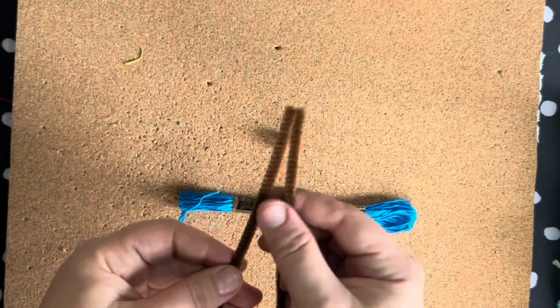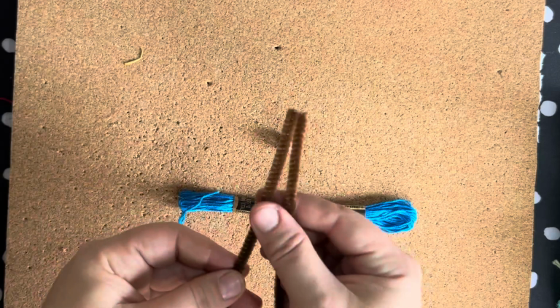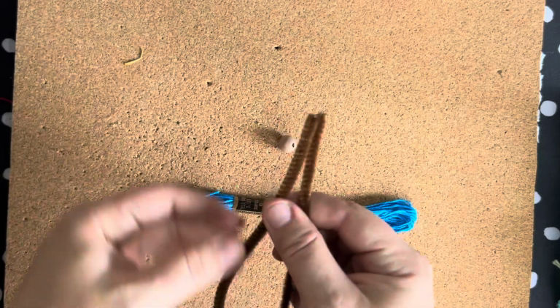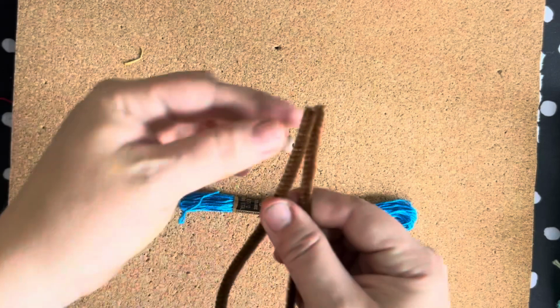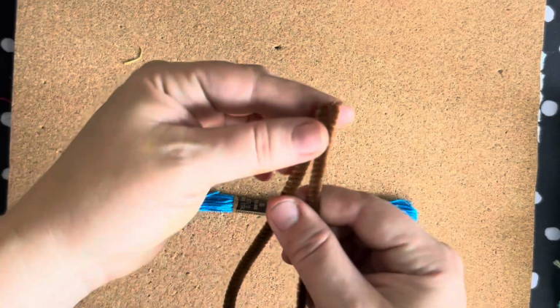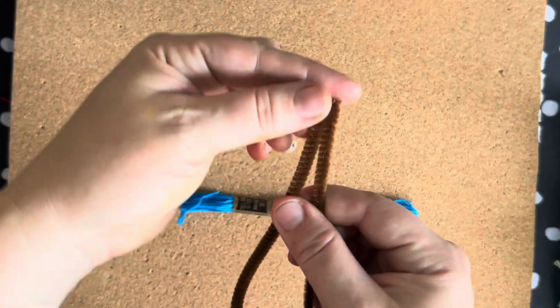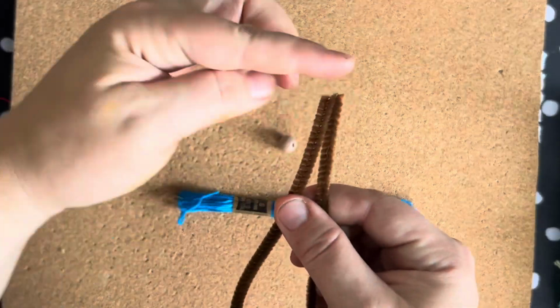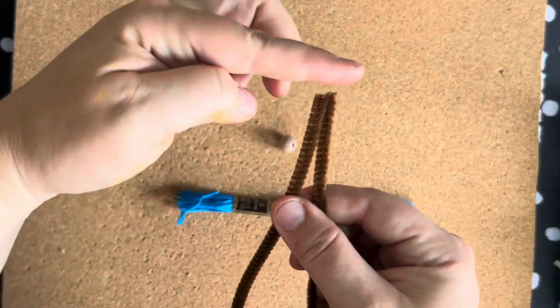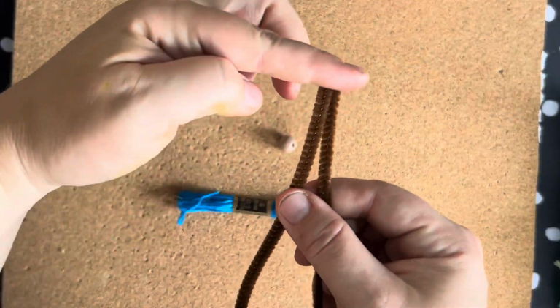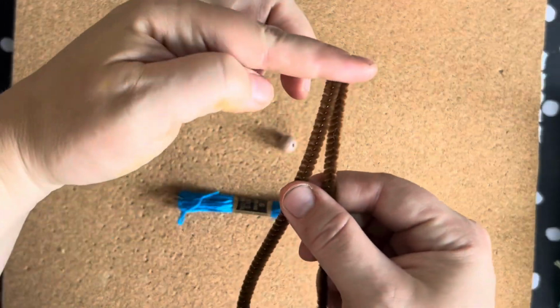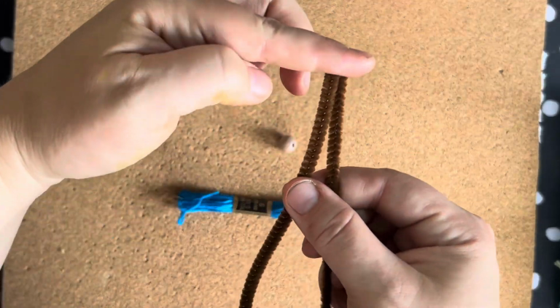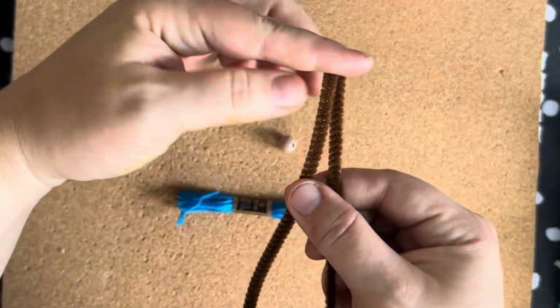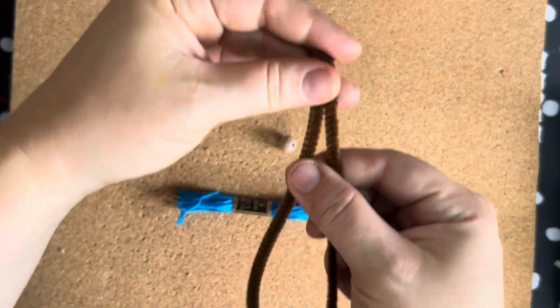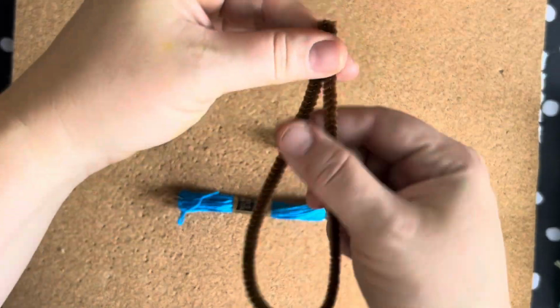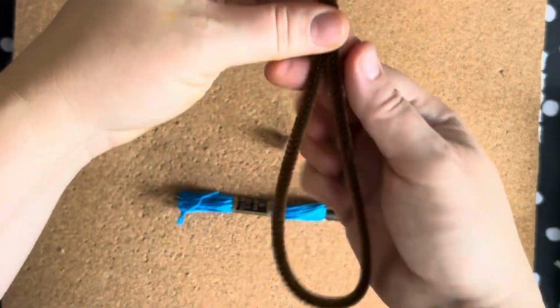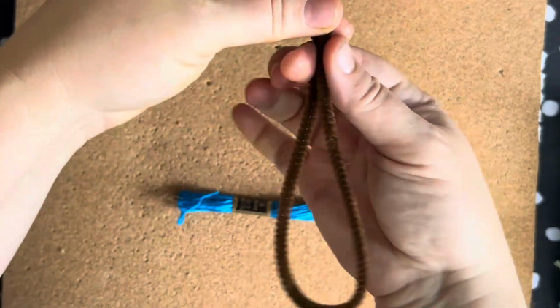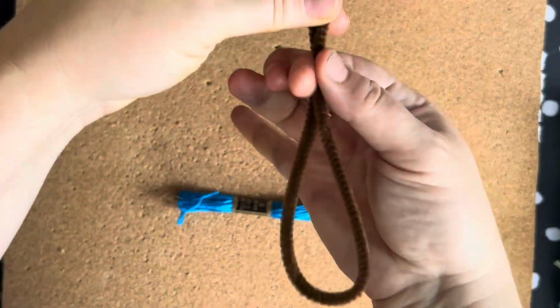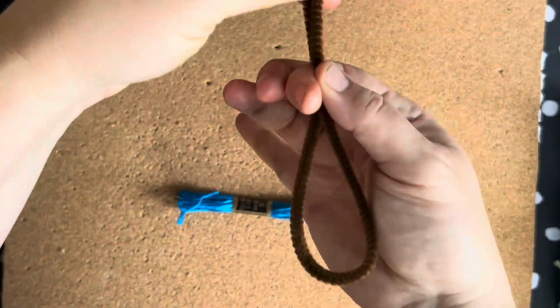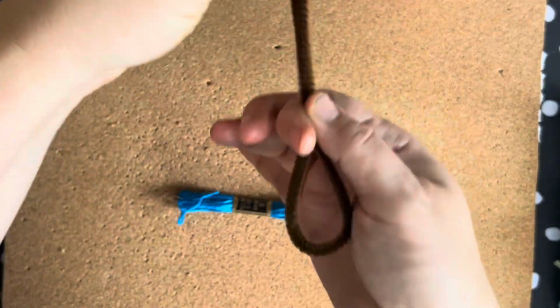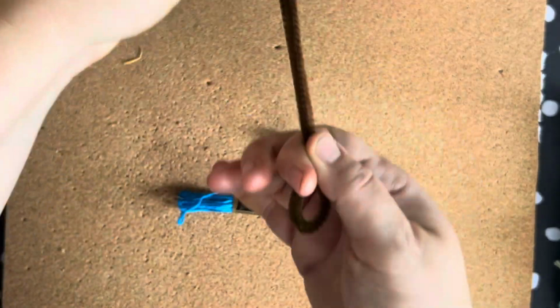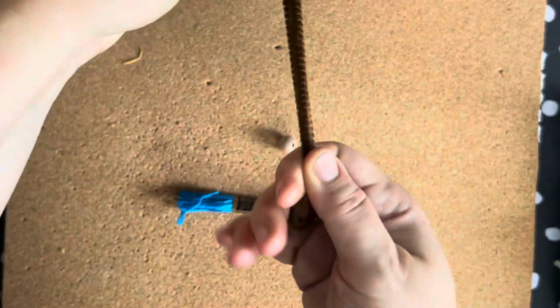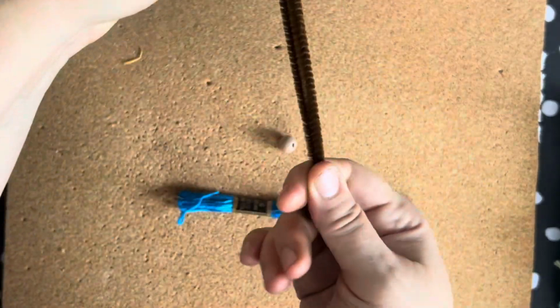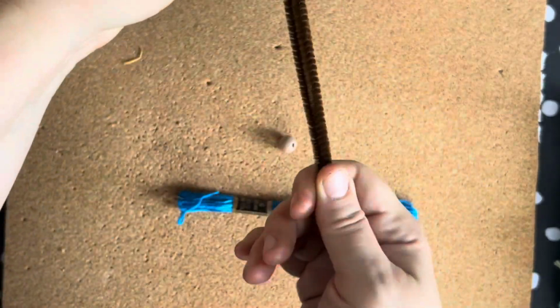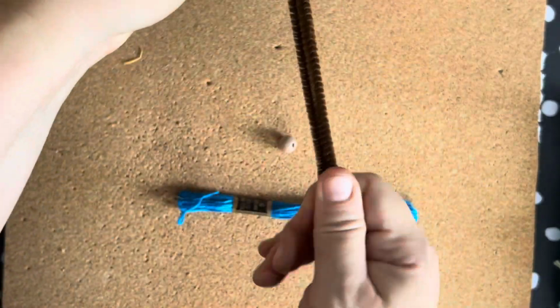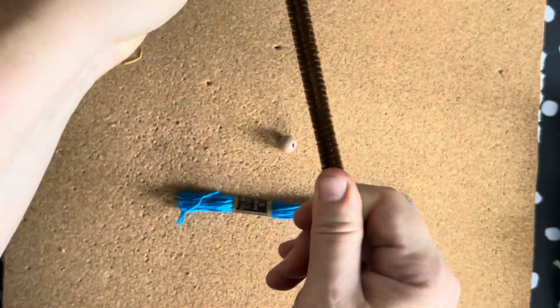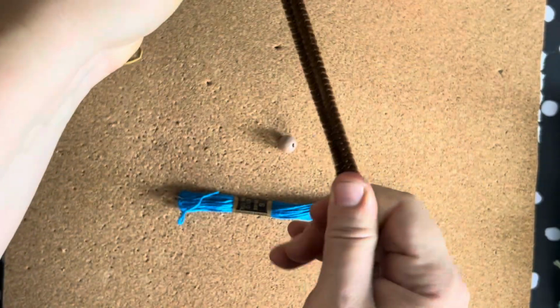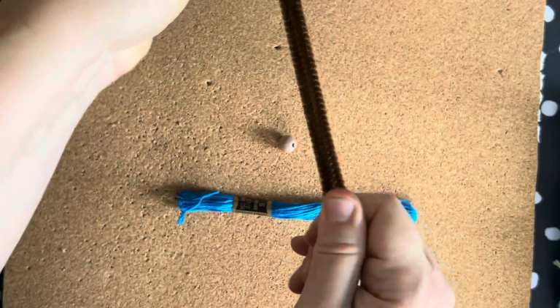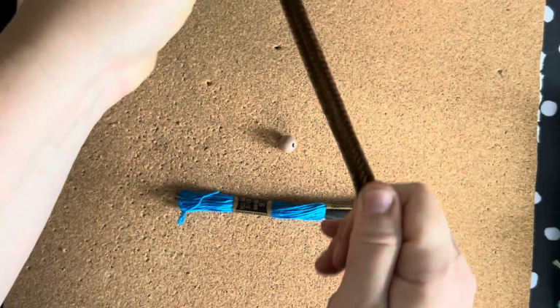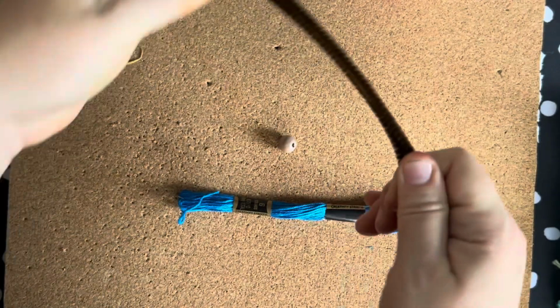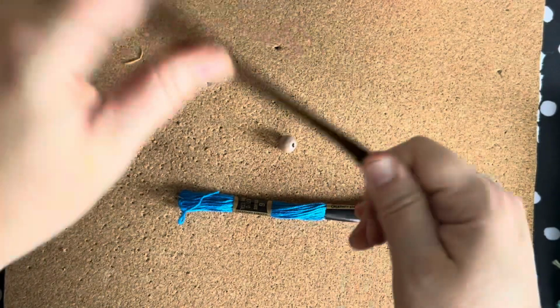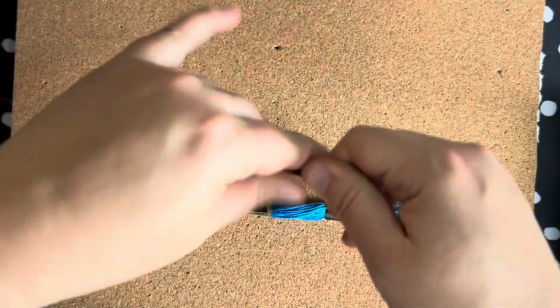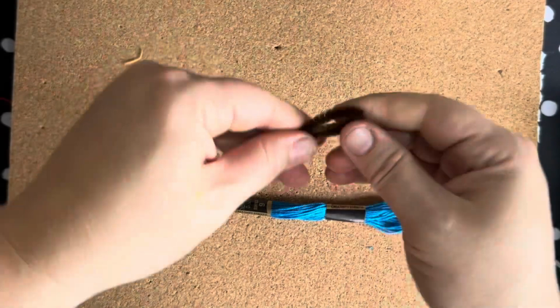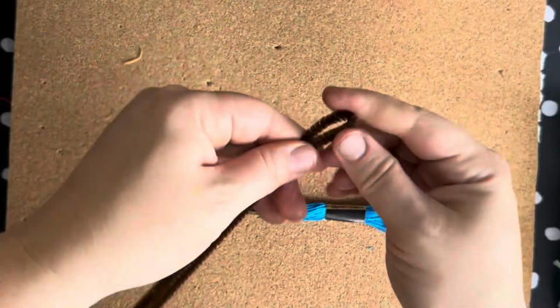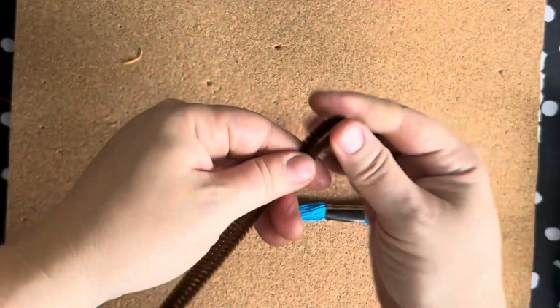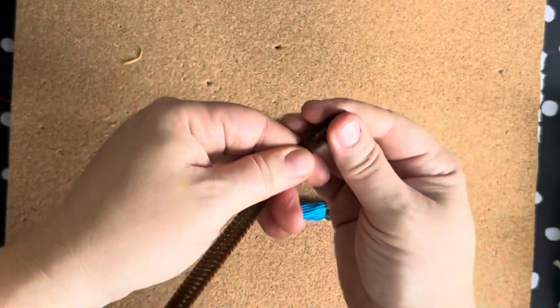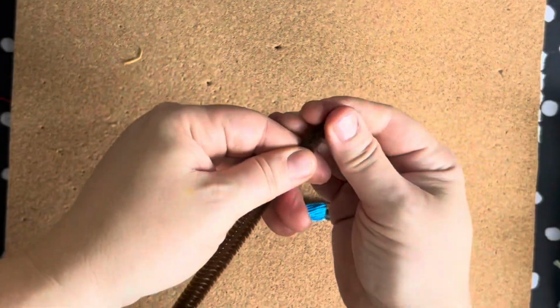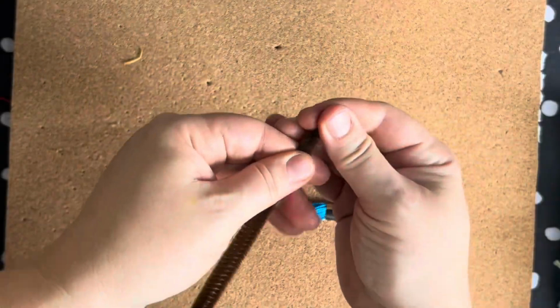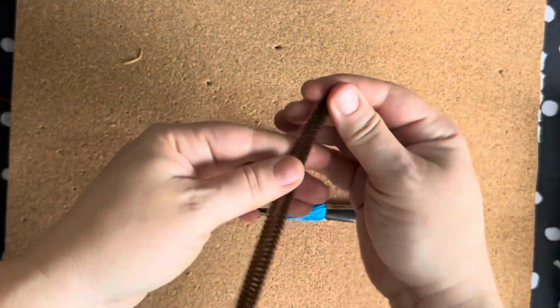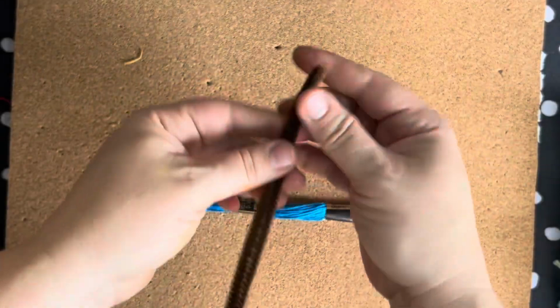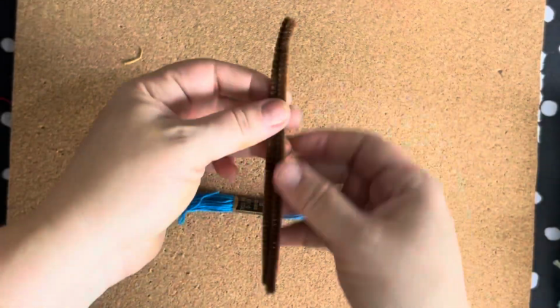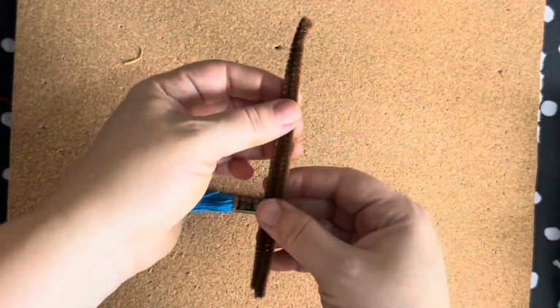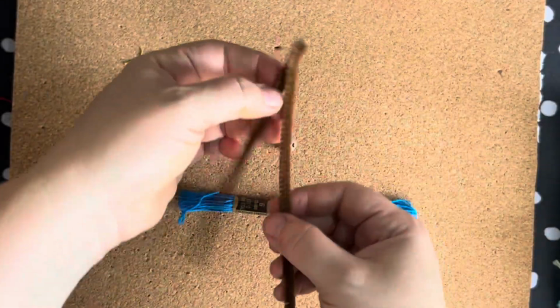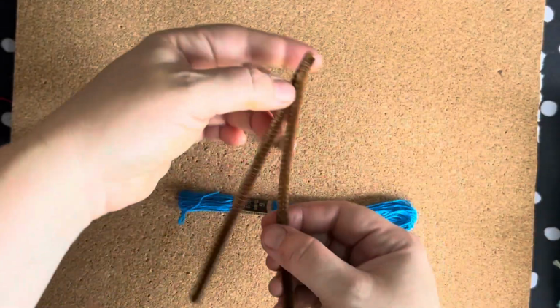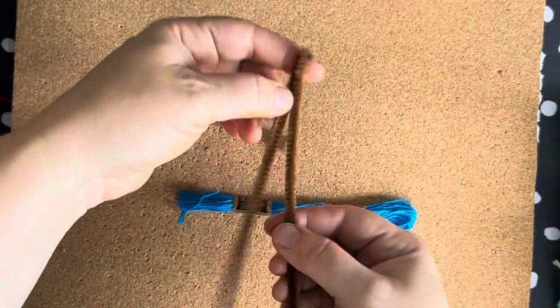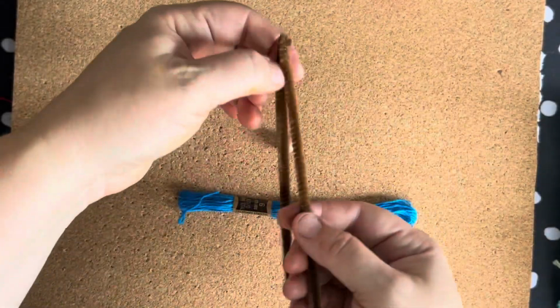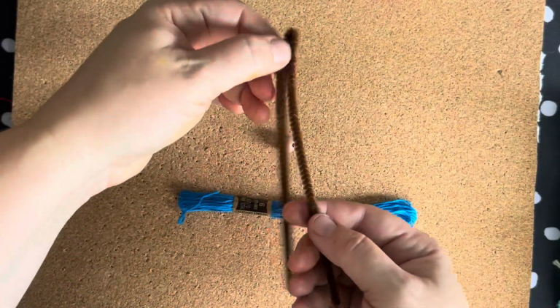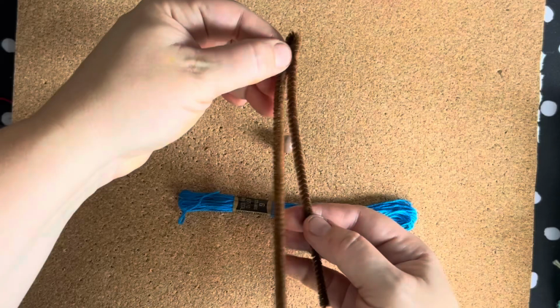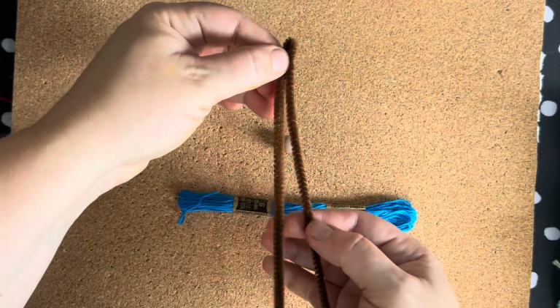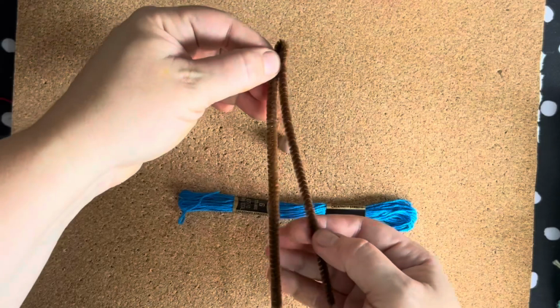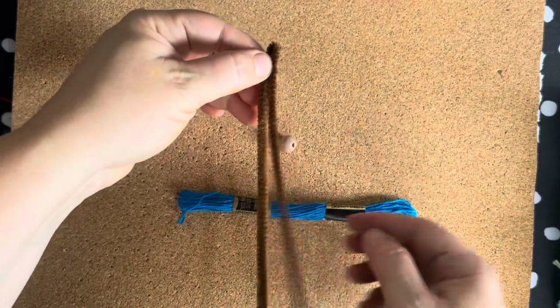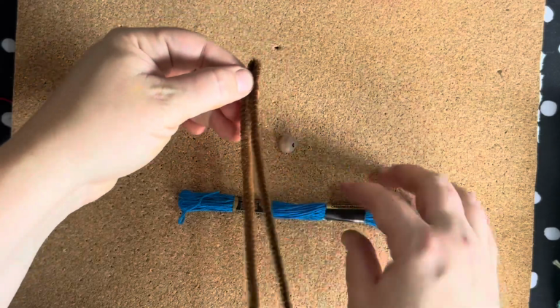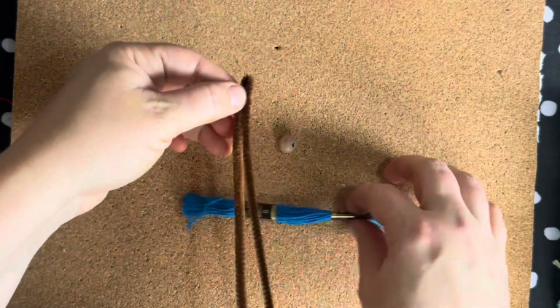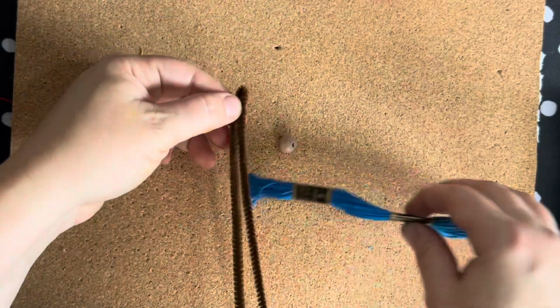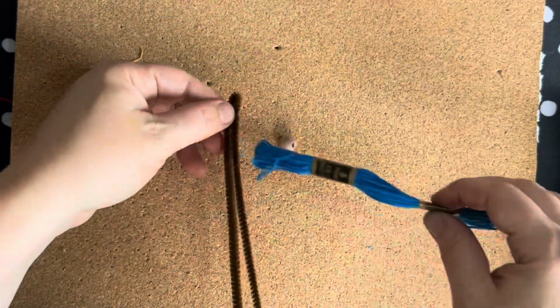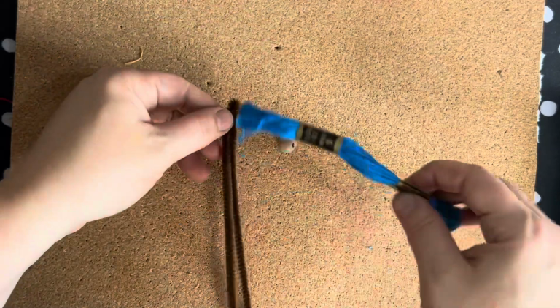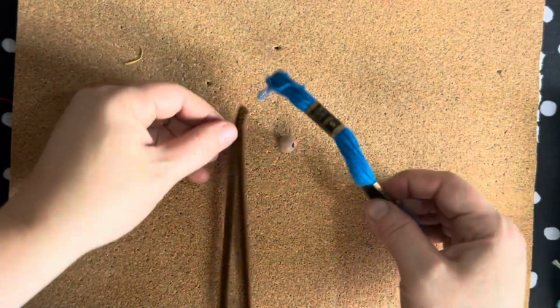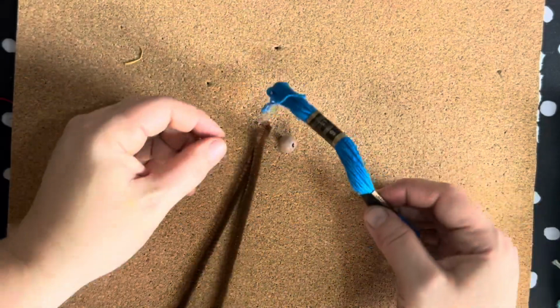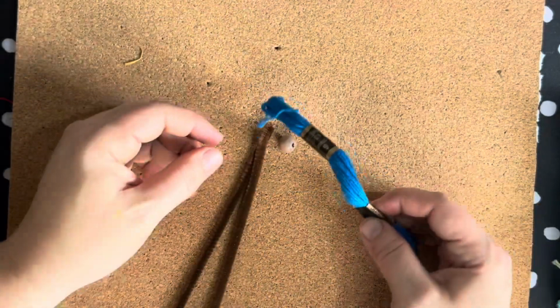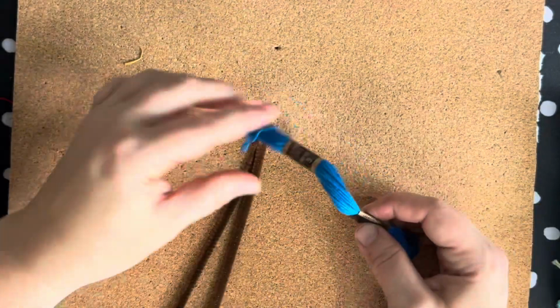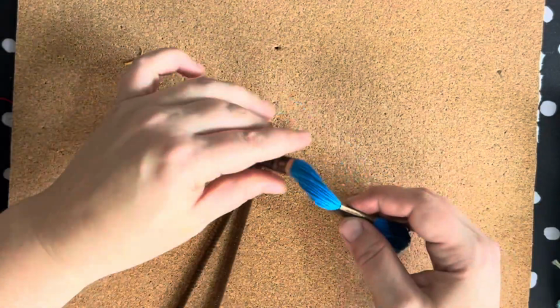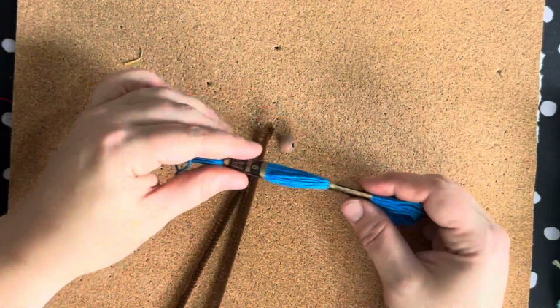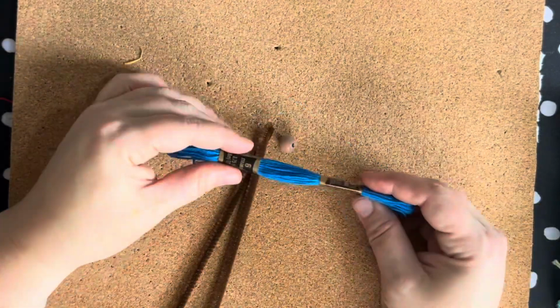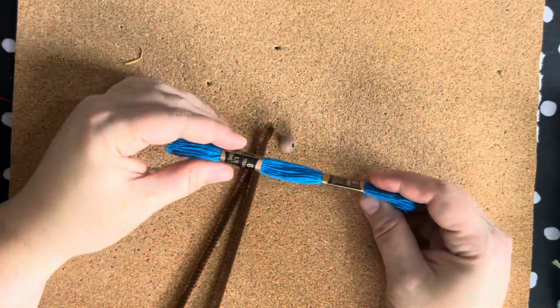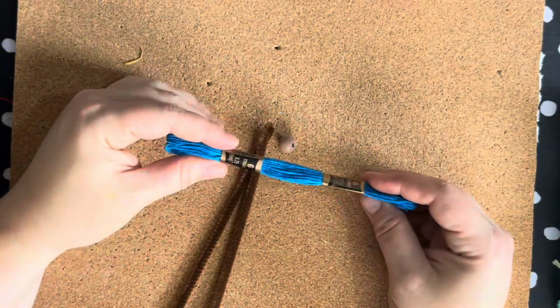Match the two tips together on your pipe cleaner and pull down to make it folded exactly in half.